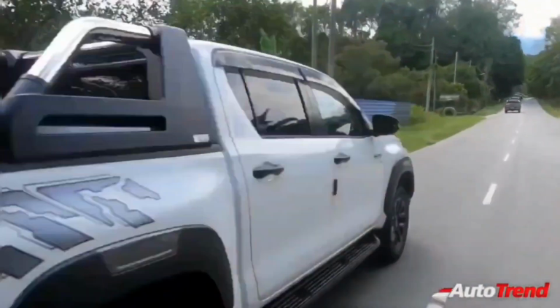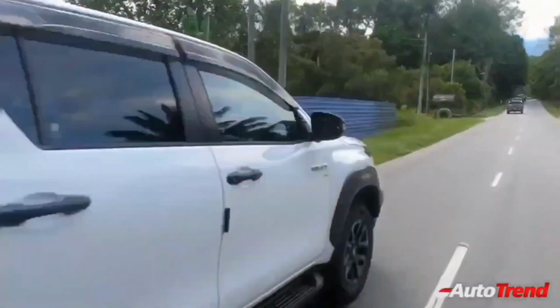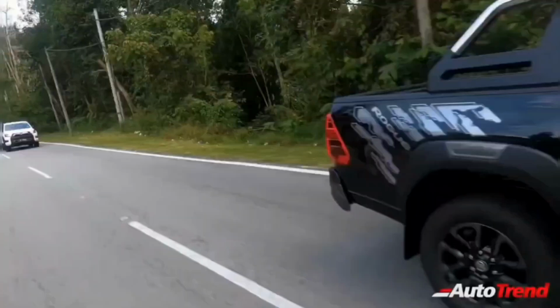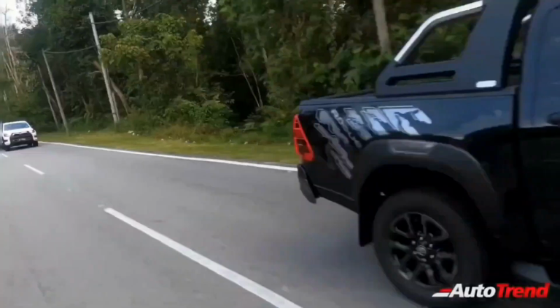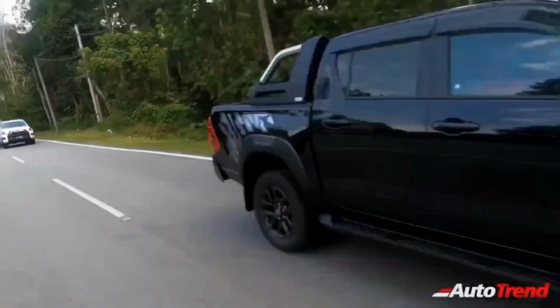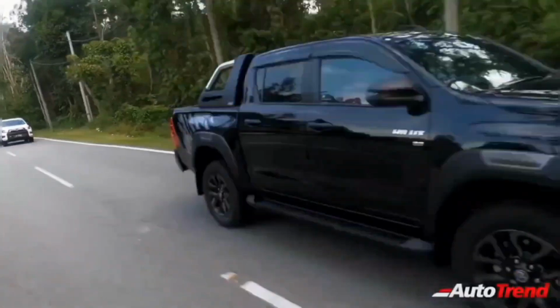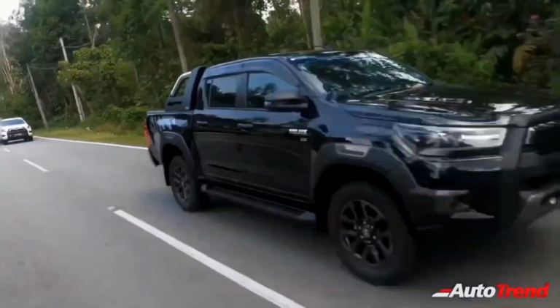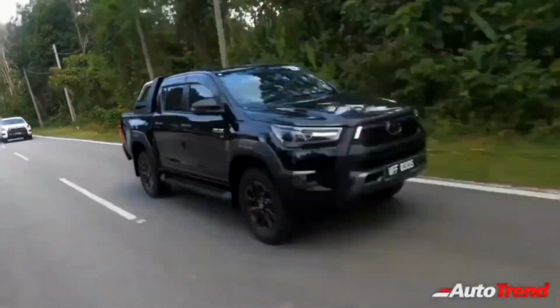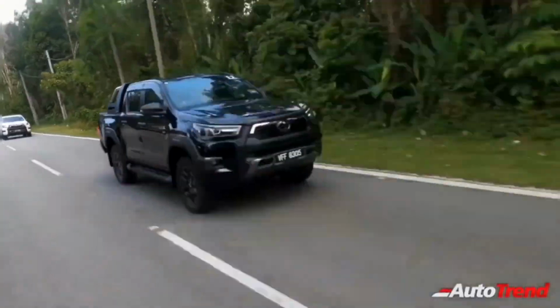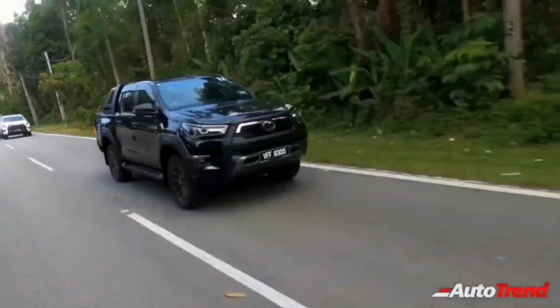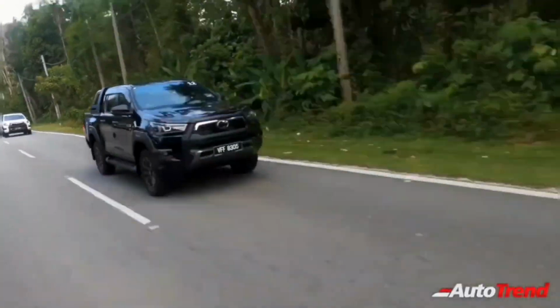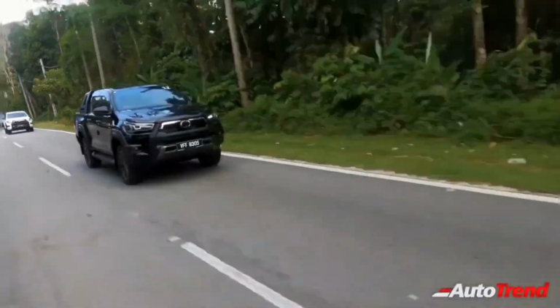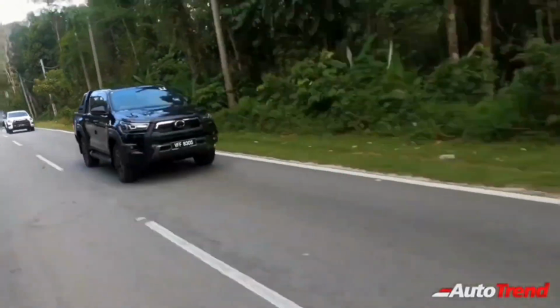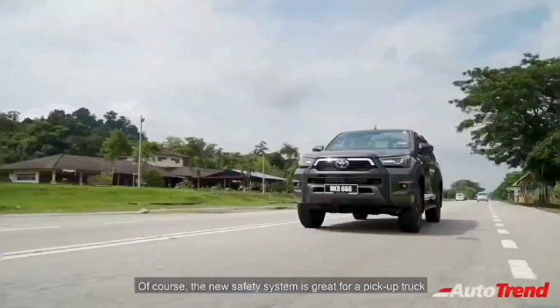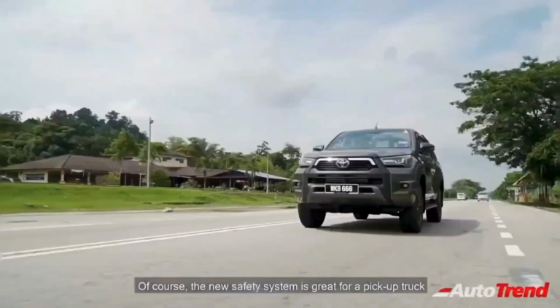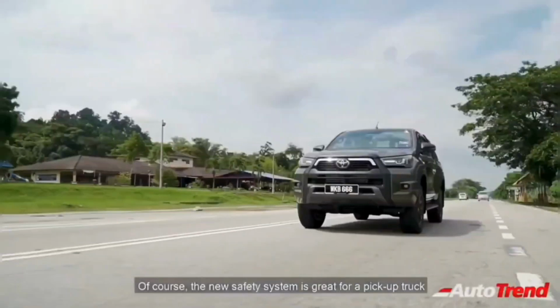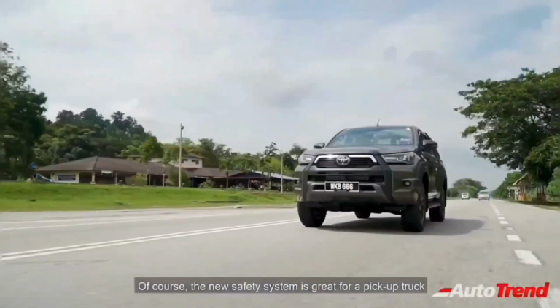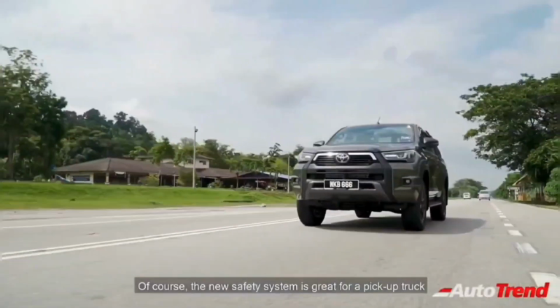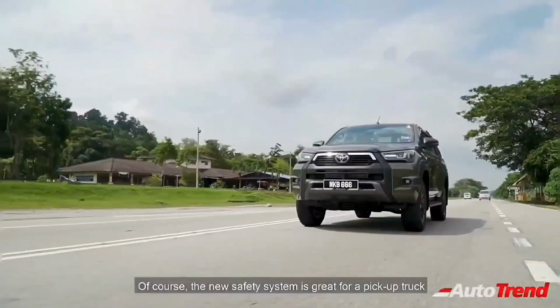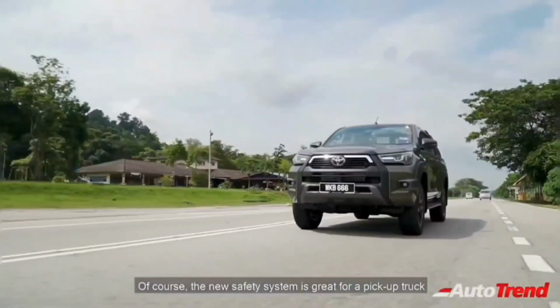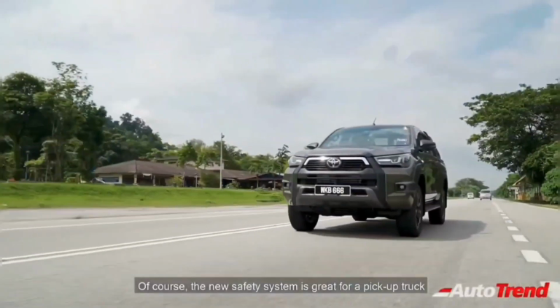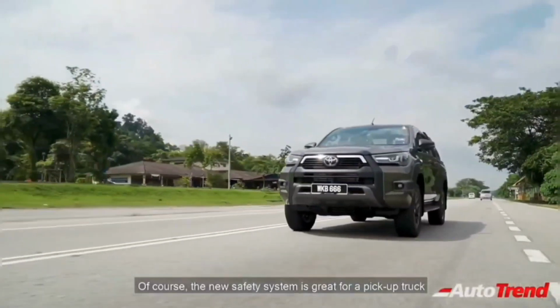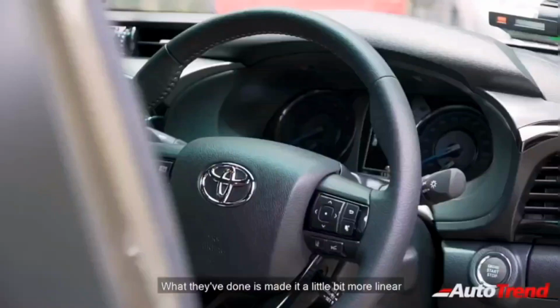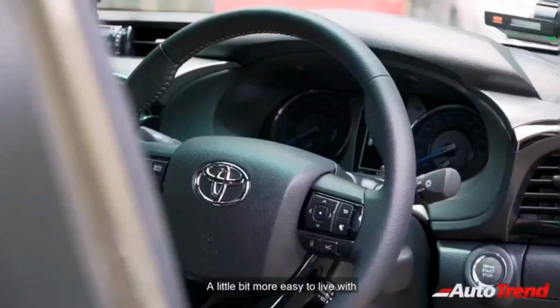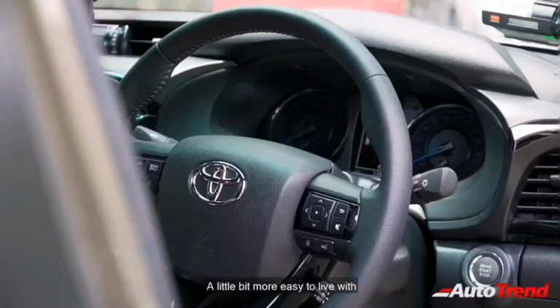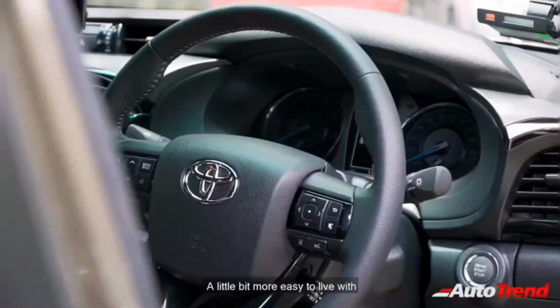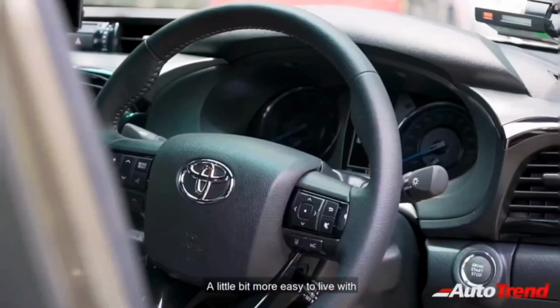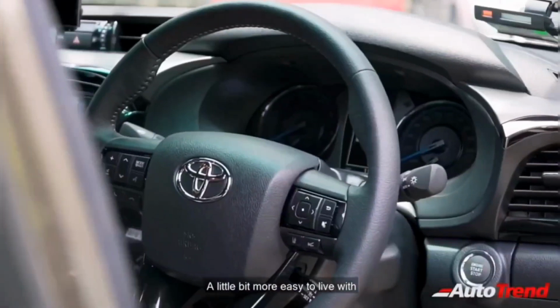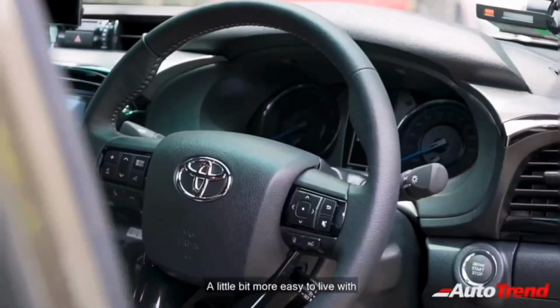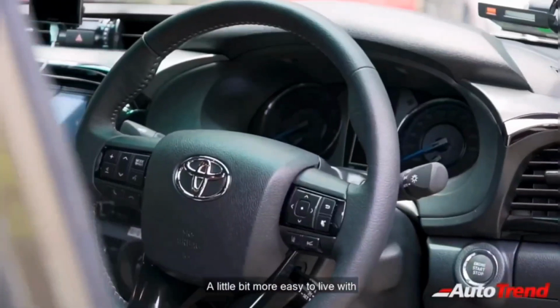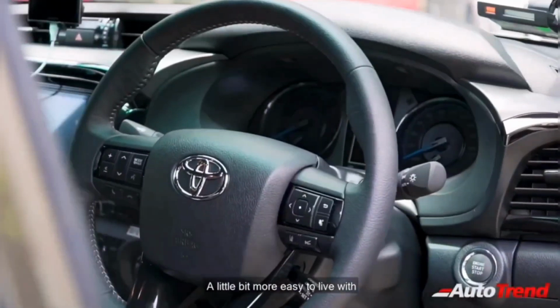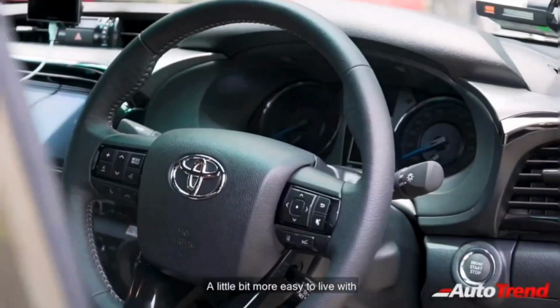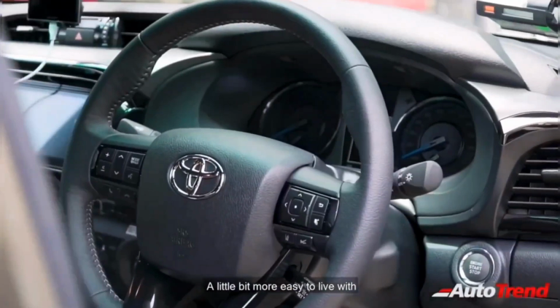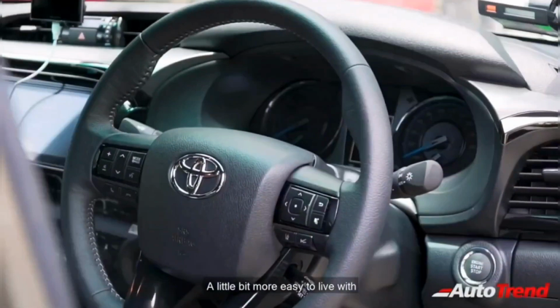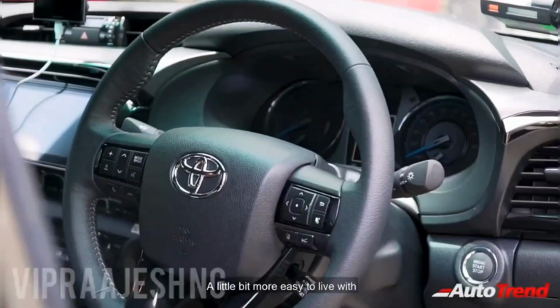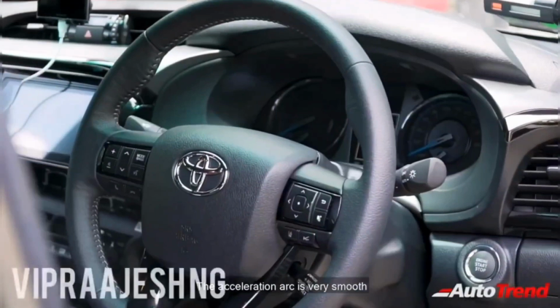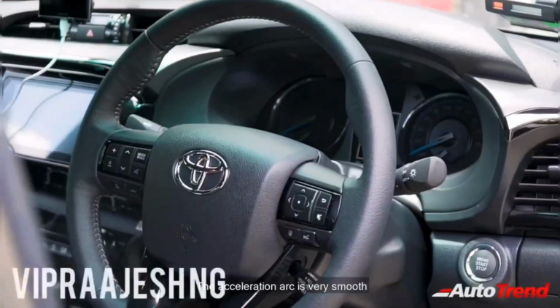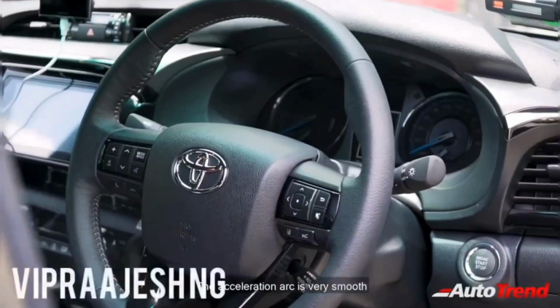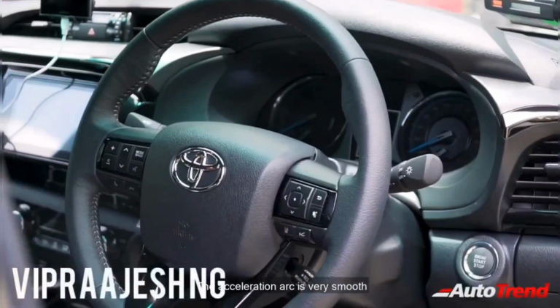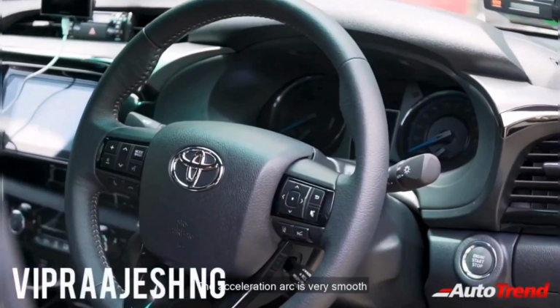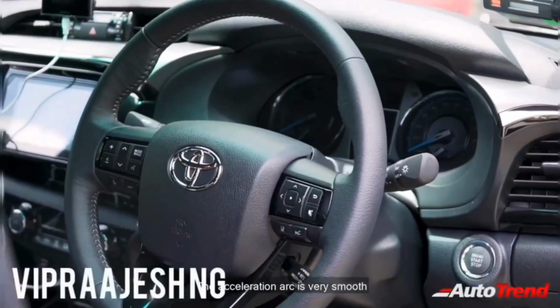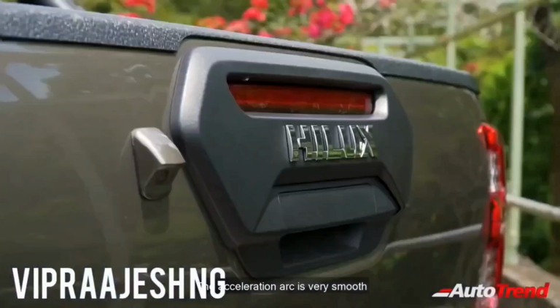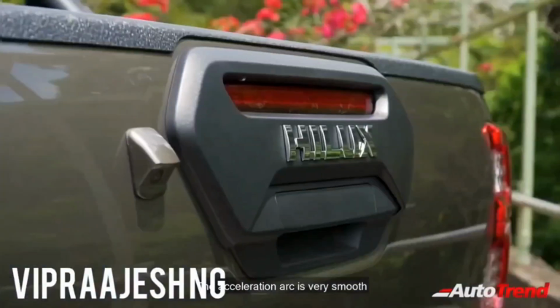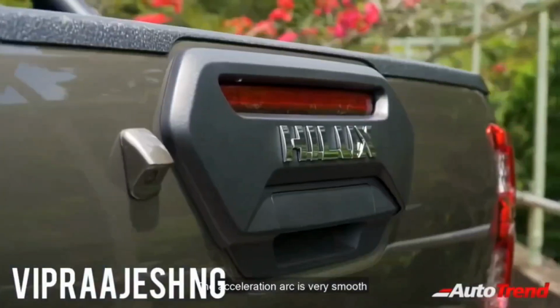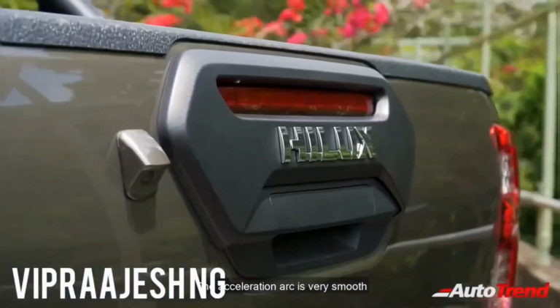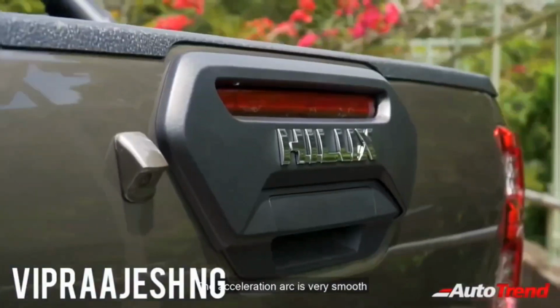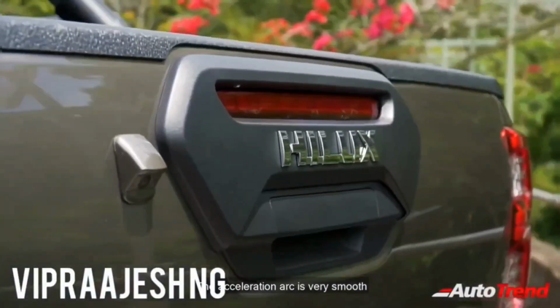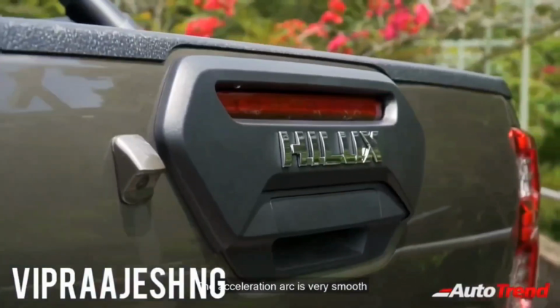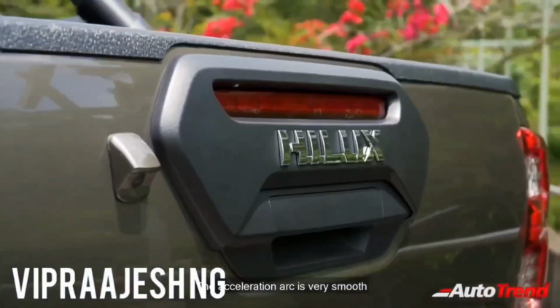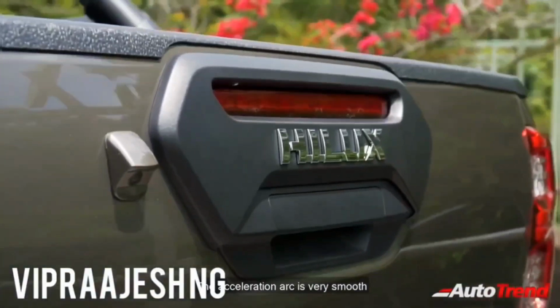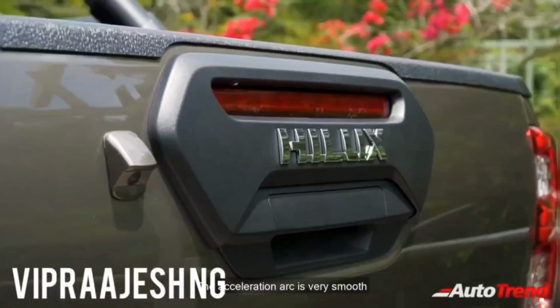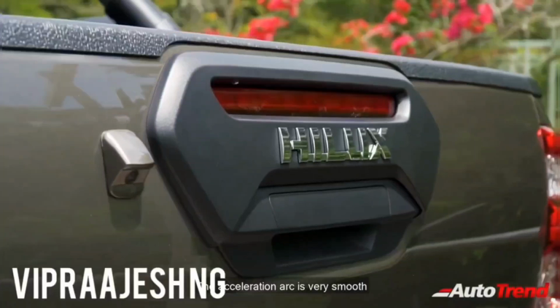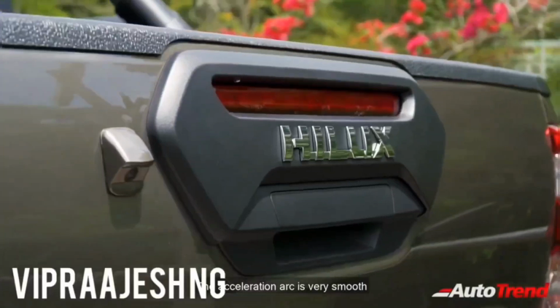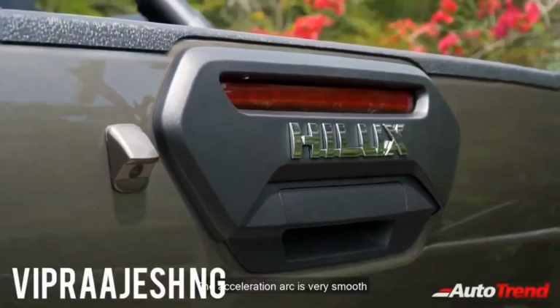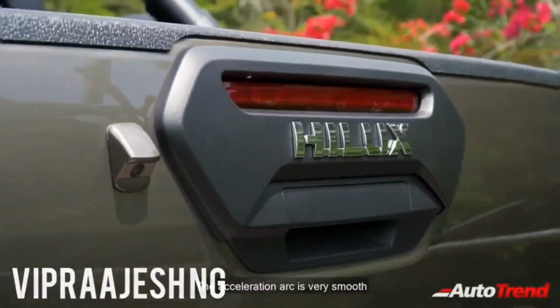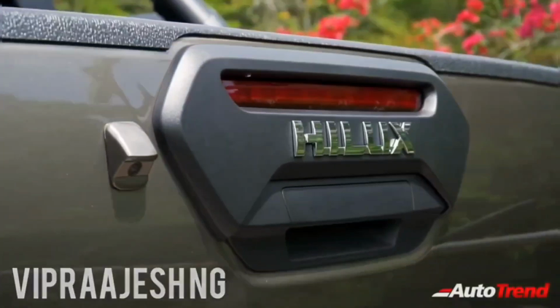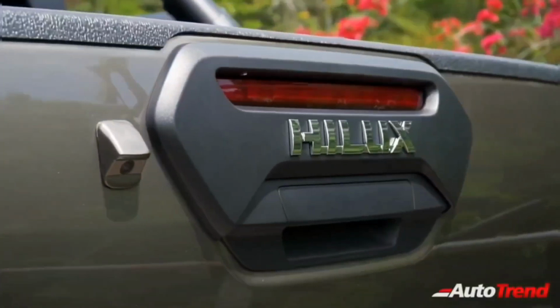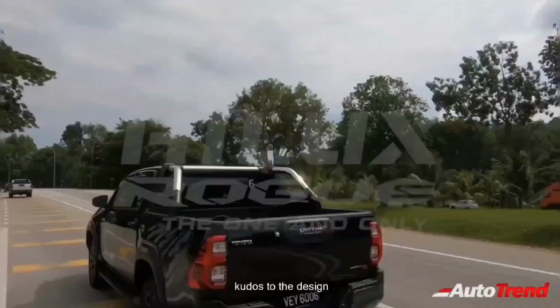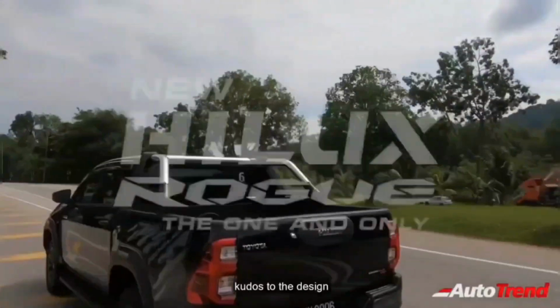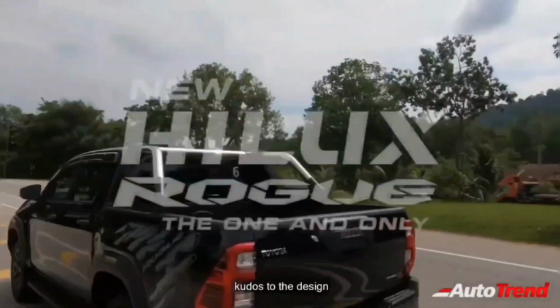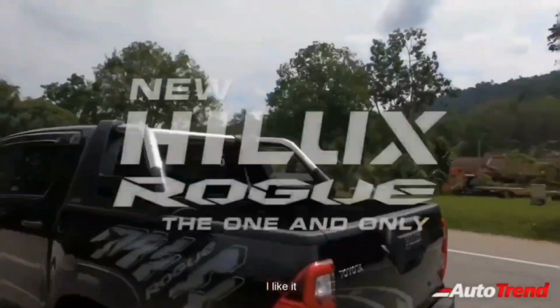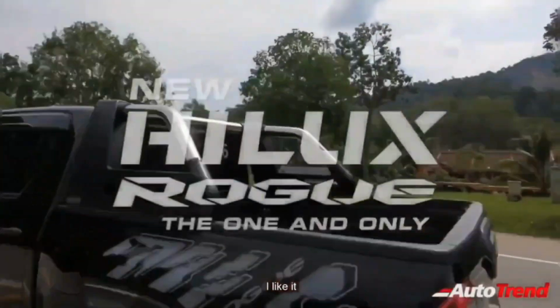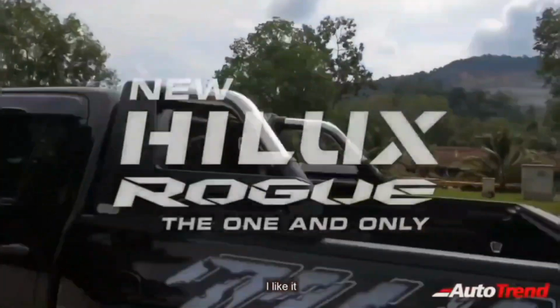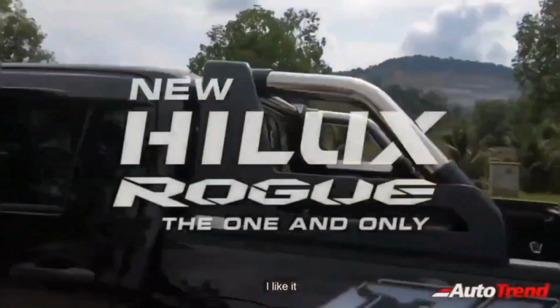Stay tuned for further updates on this new Toyota Hilux pickup truck and its launch details. This is Viprajes, signing off. See you in another video. Thank you for watching.